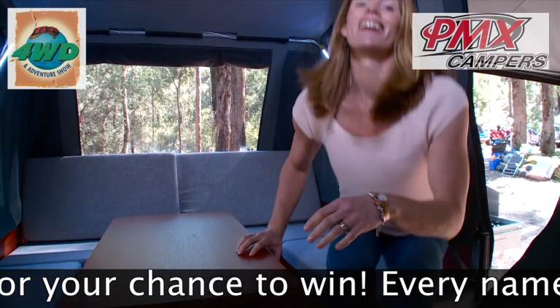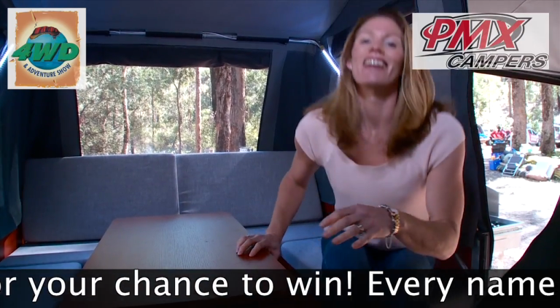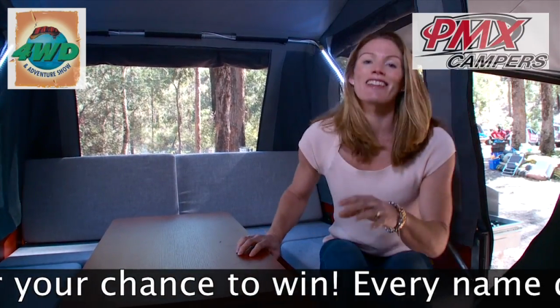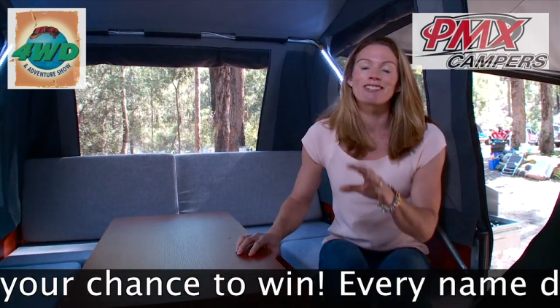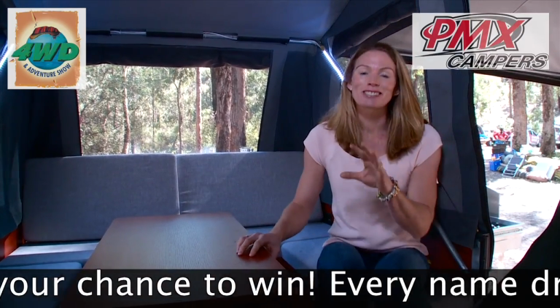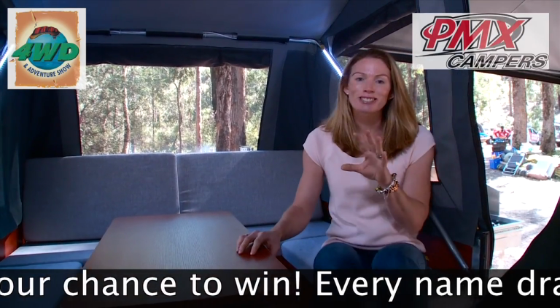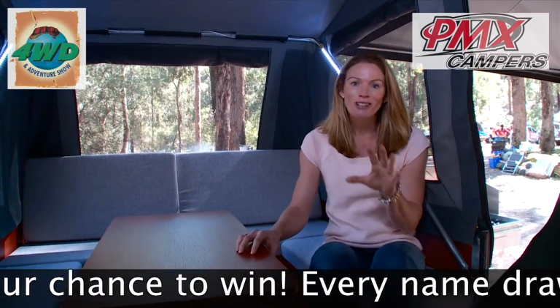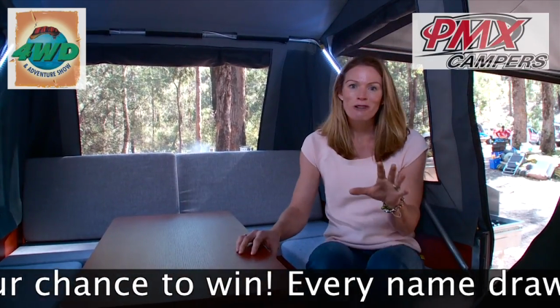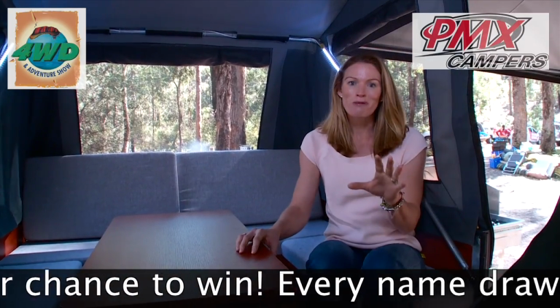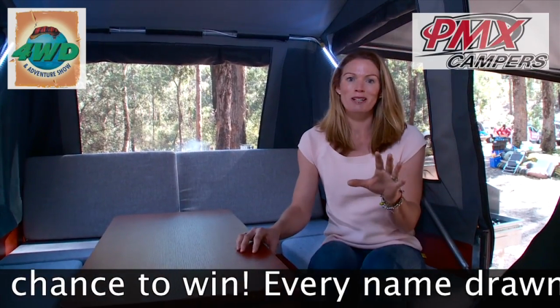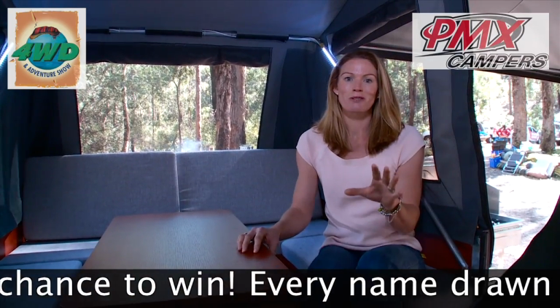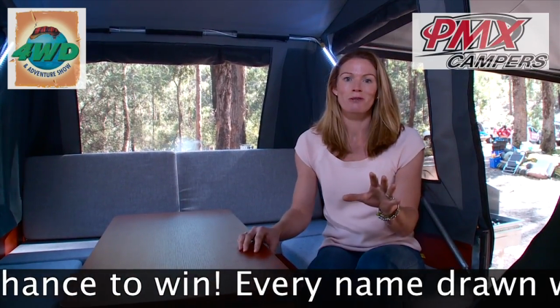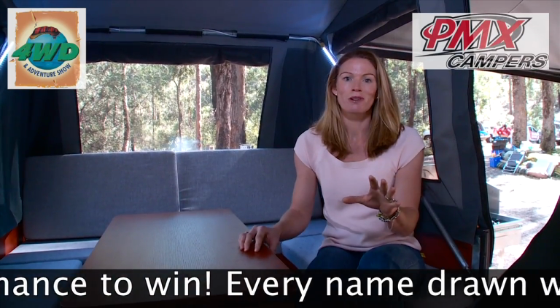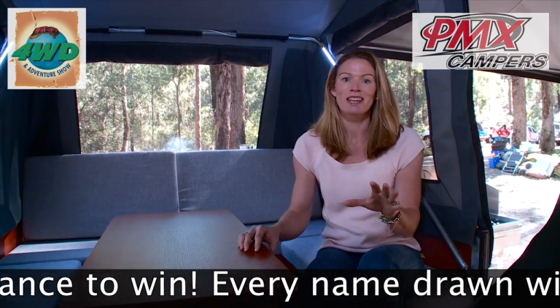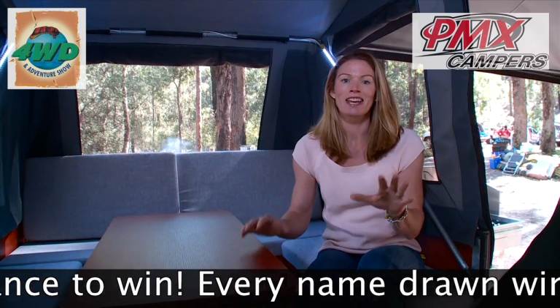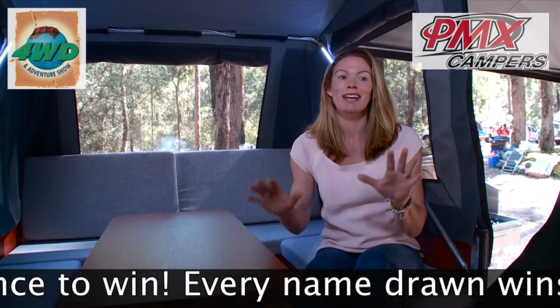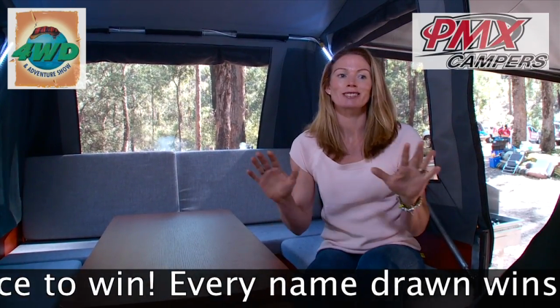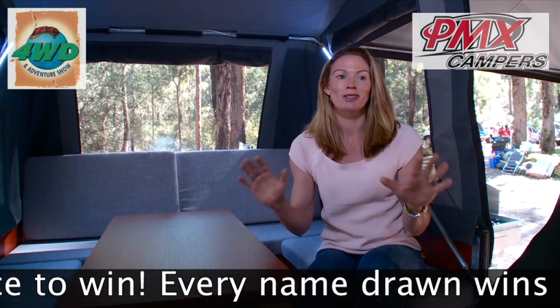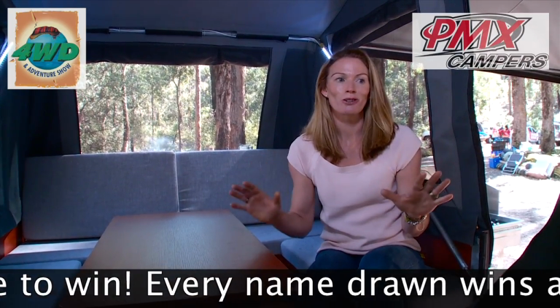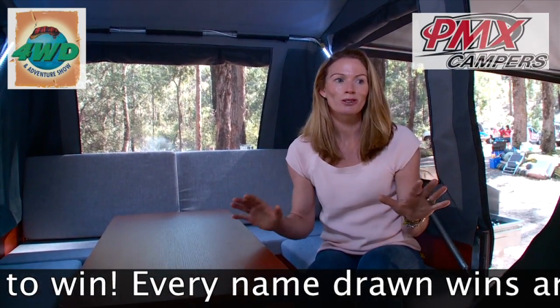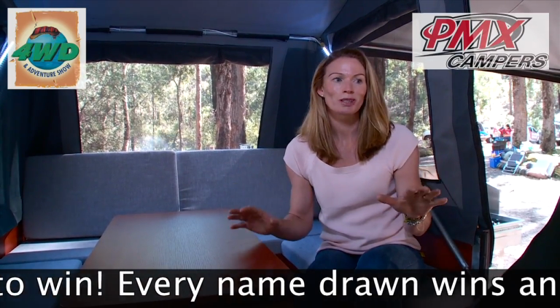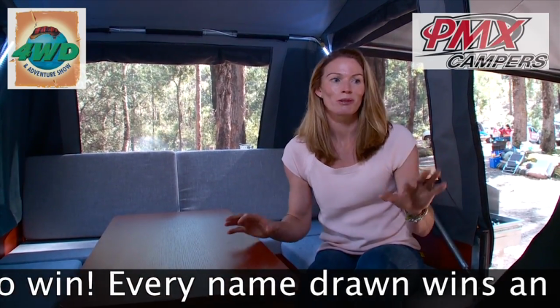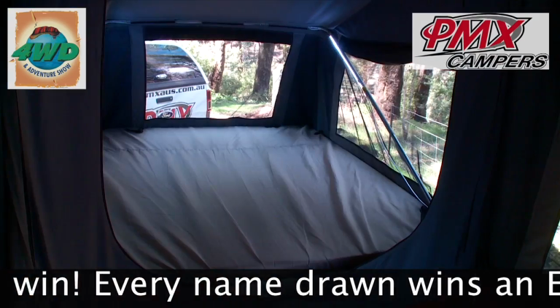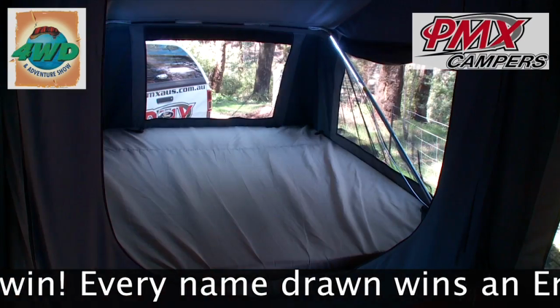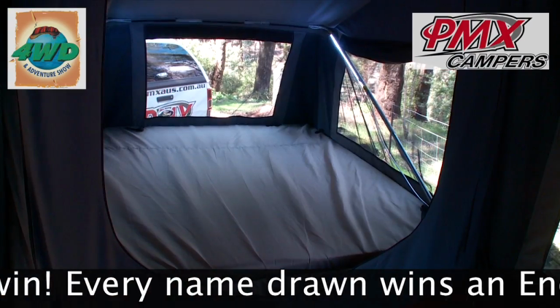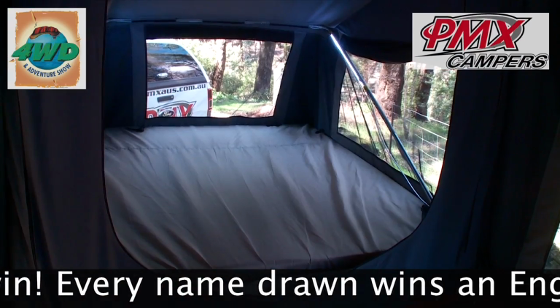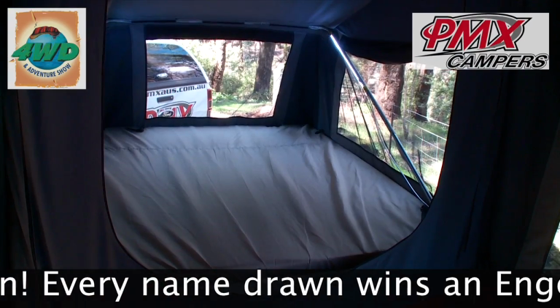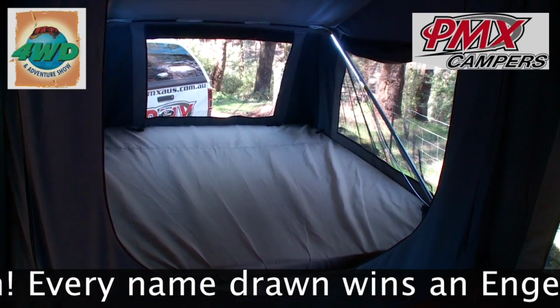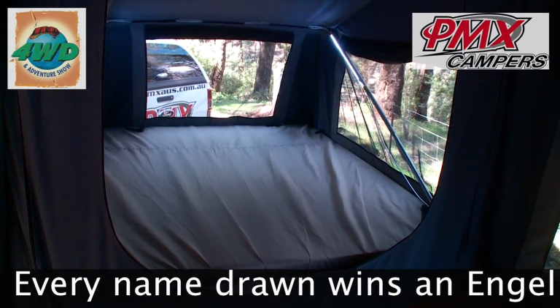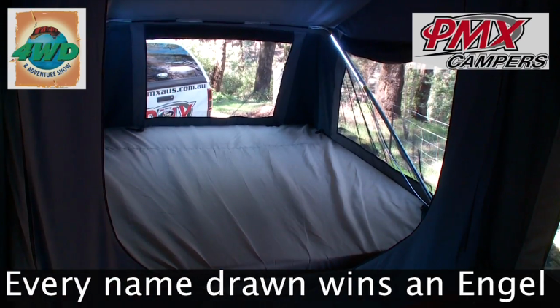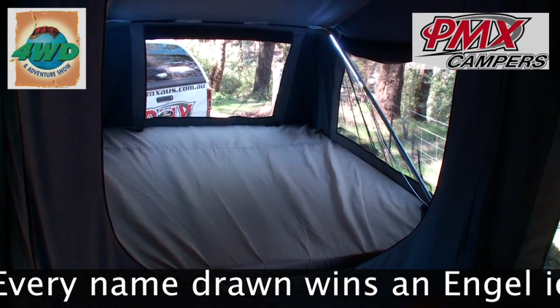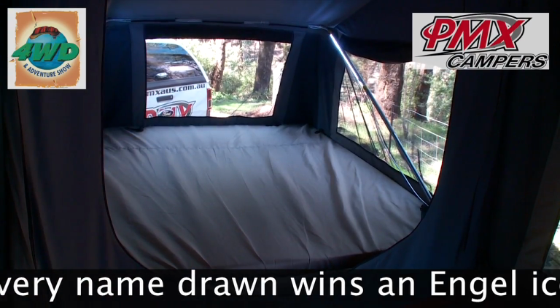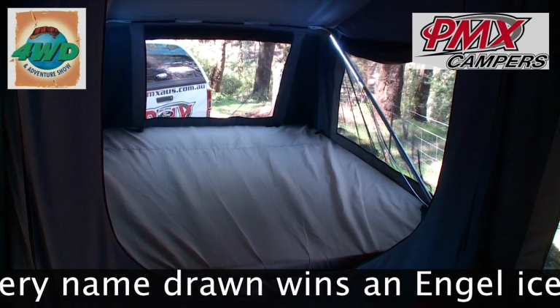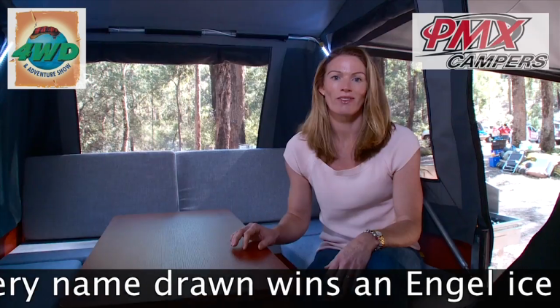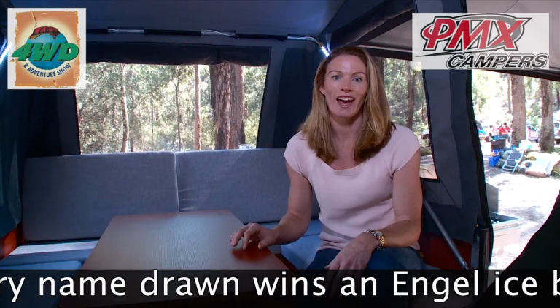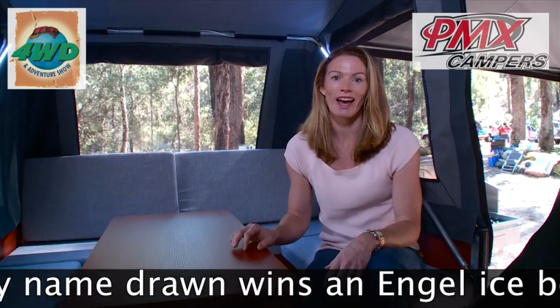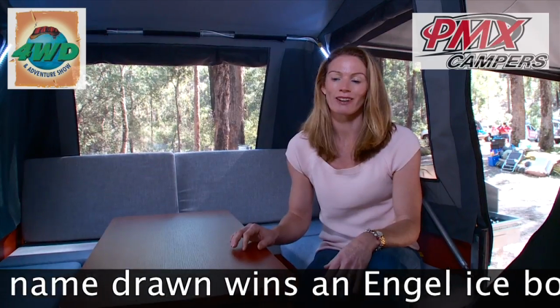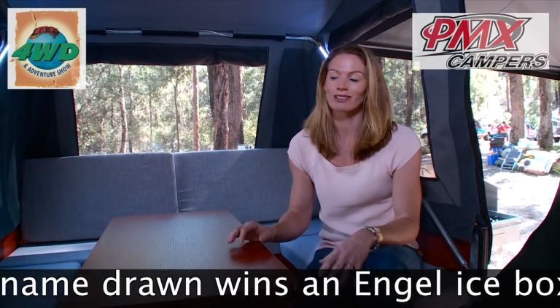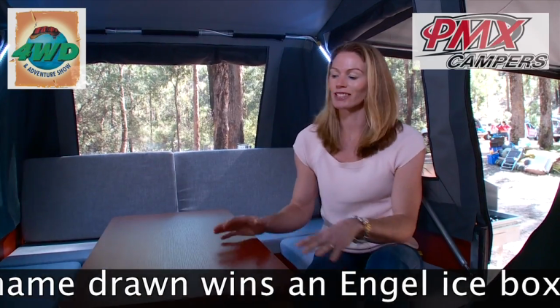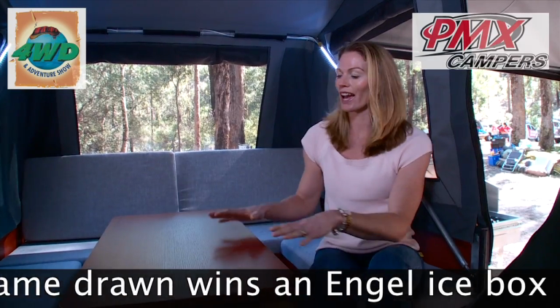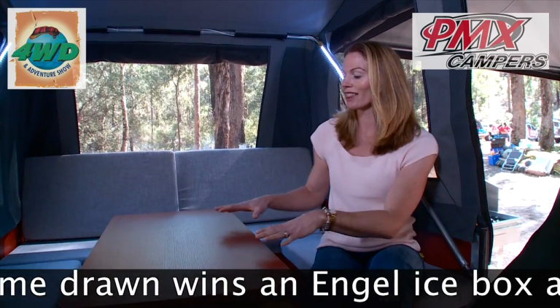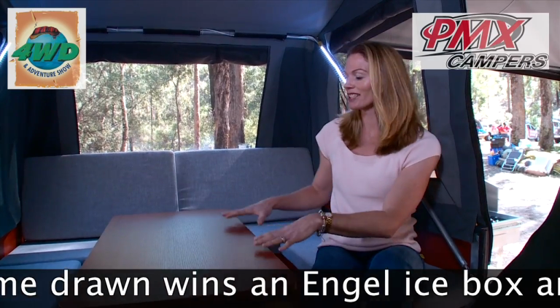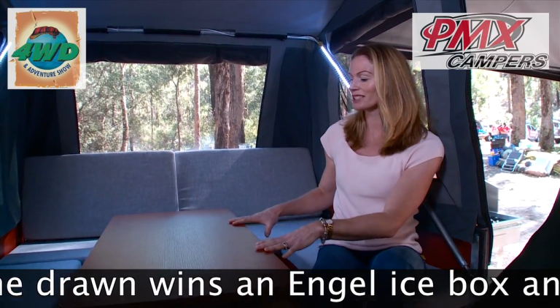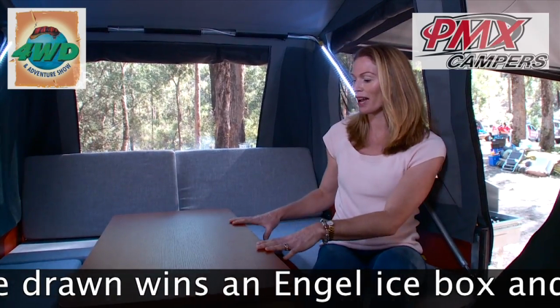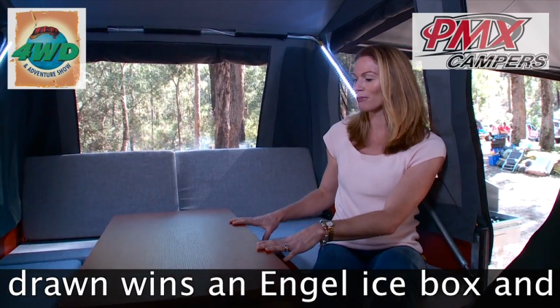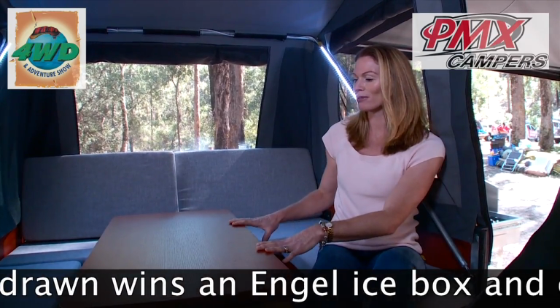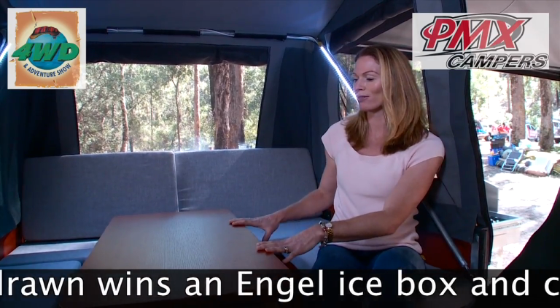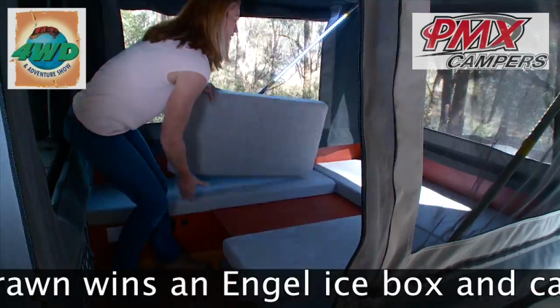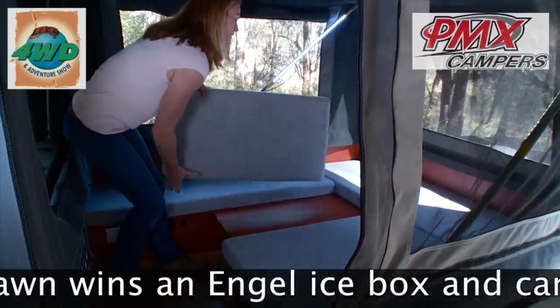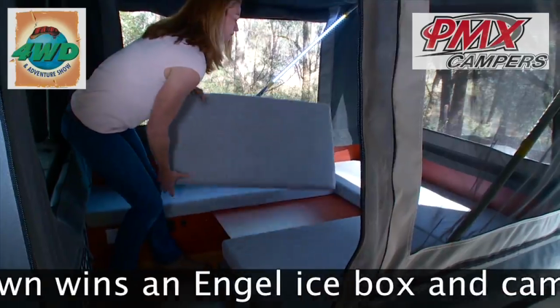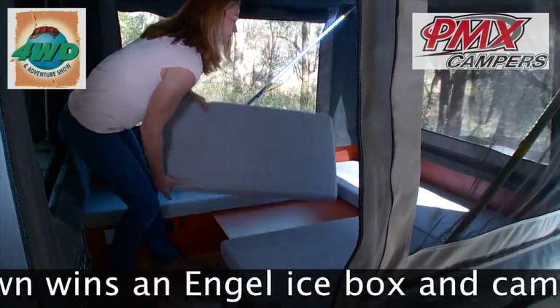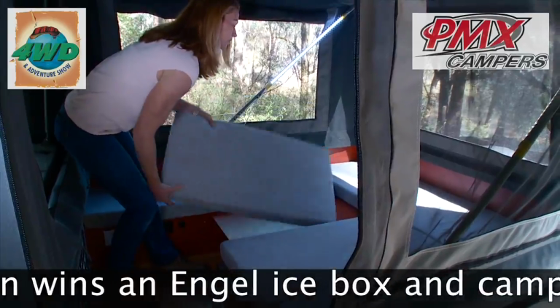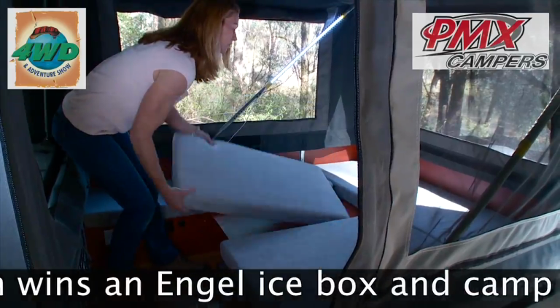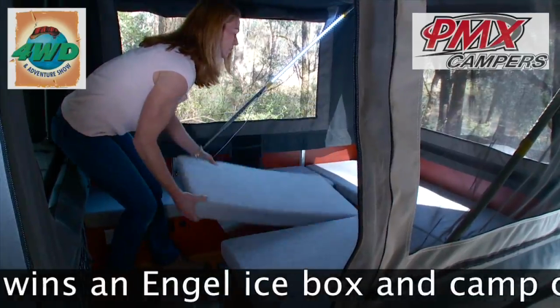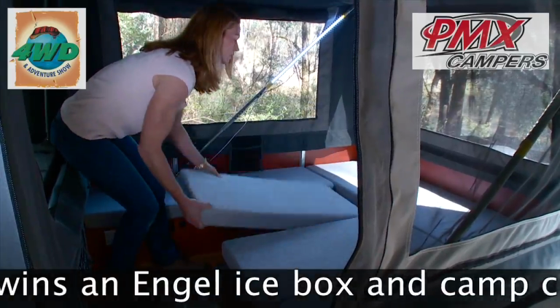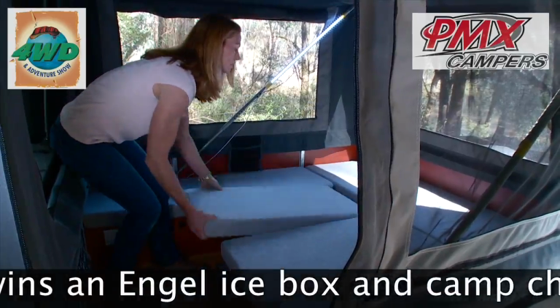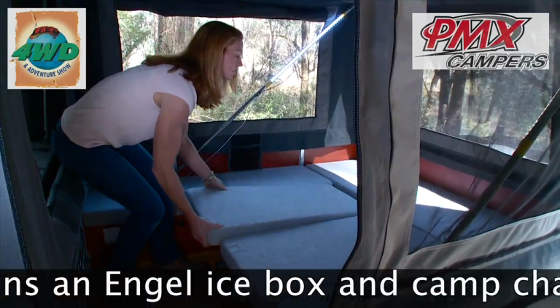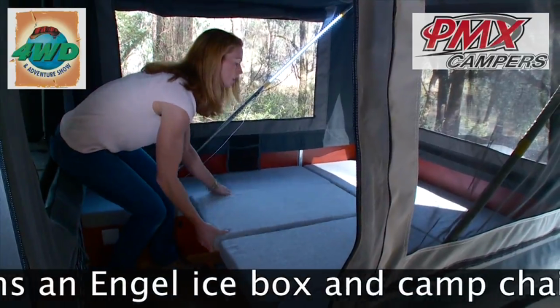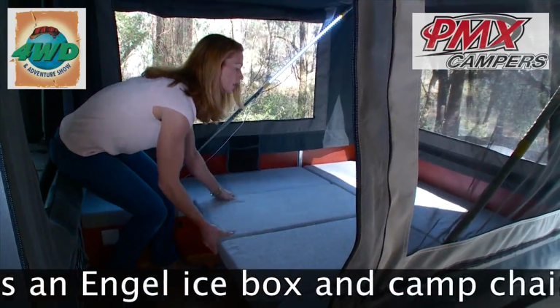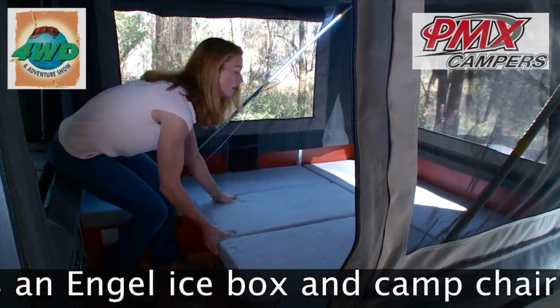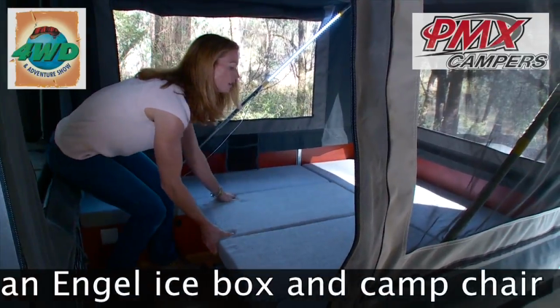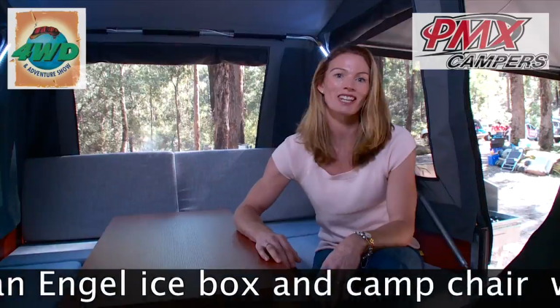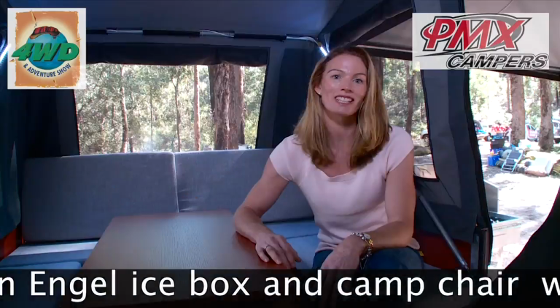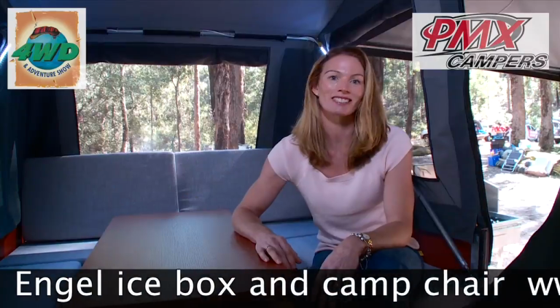There is so much room in here. It's awesome. You've got a king size bed for the adults, and this table folds down — plenty of room for two kids.